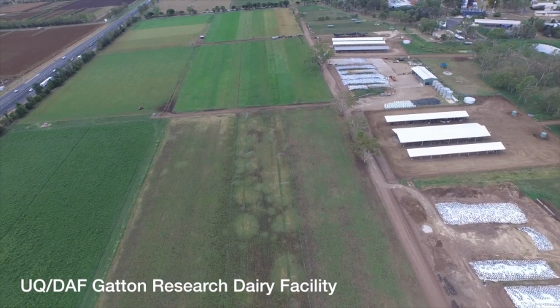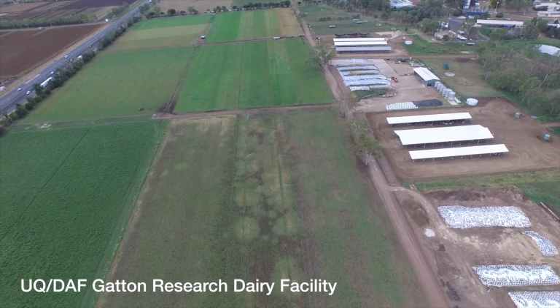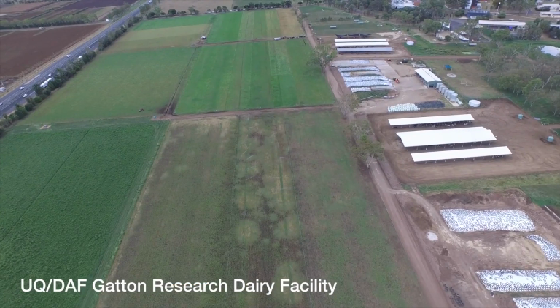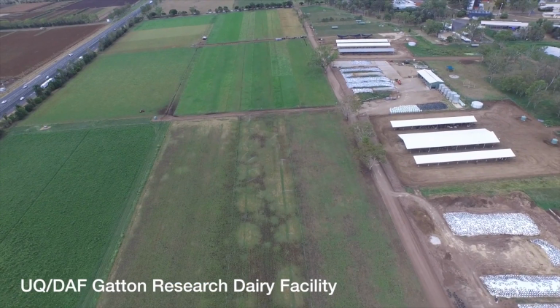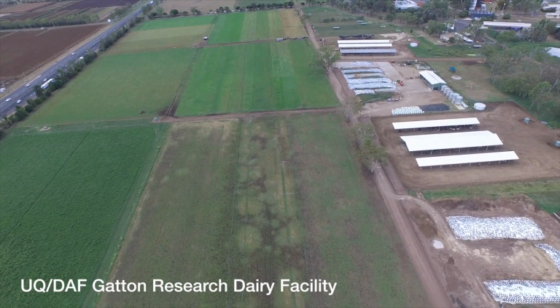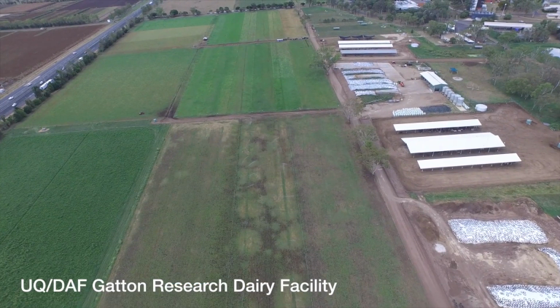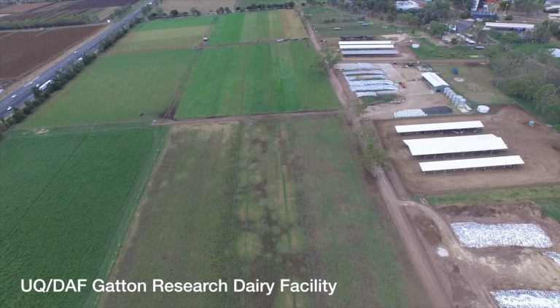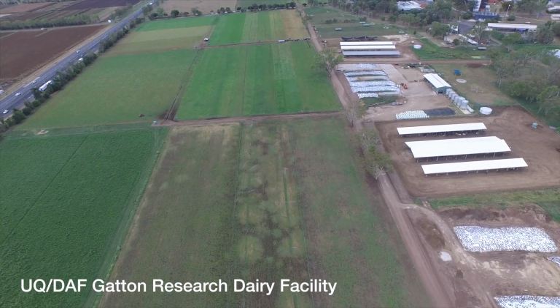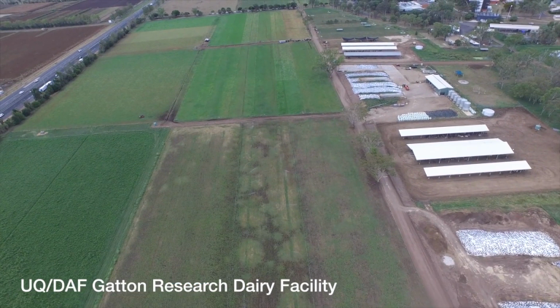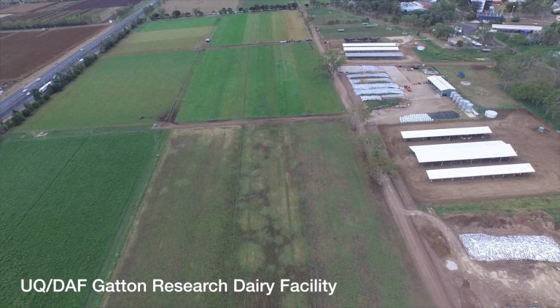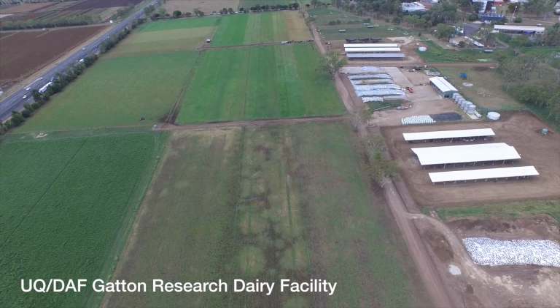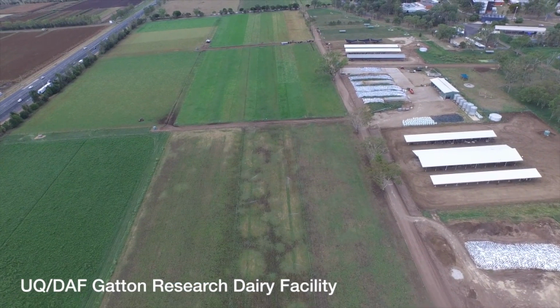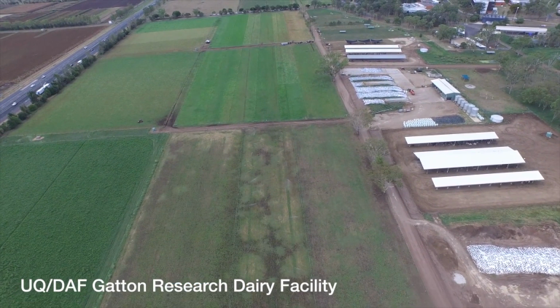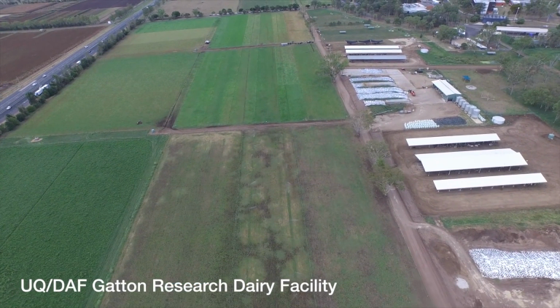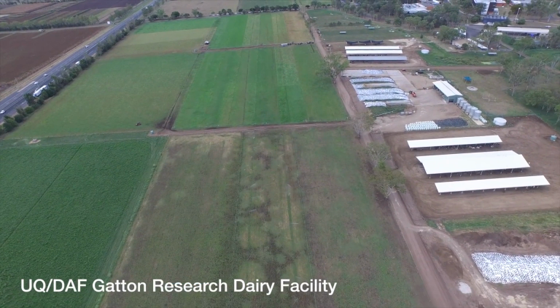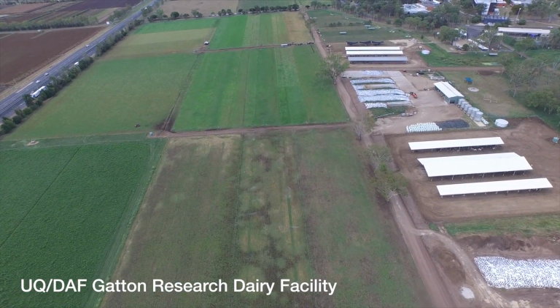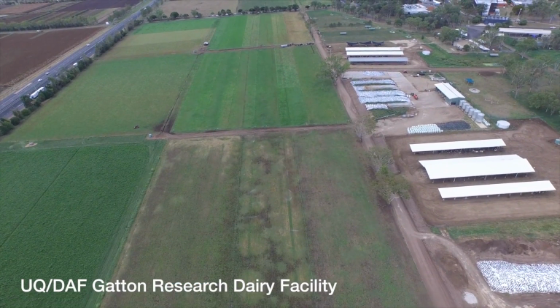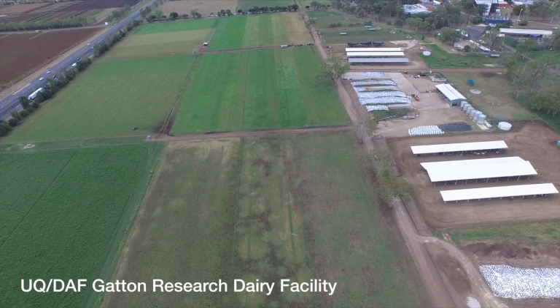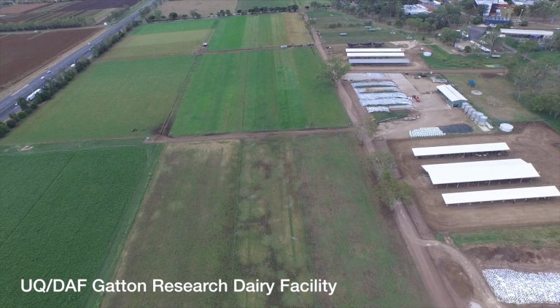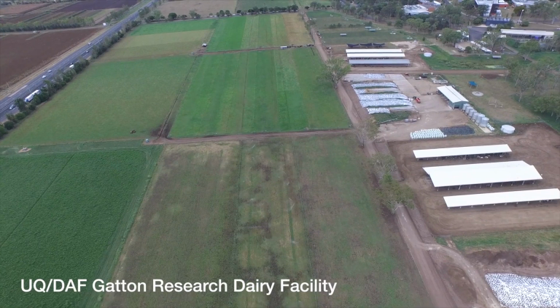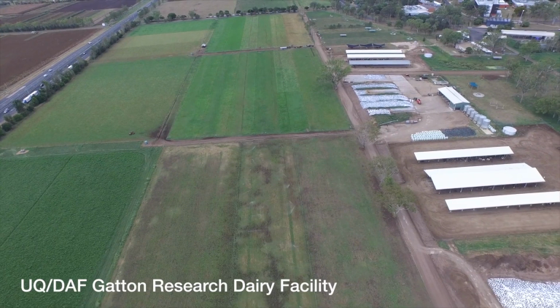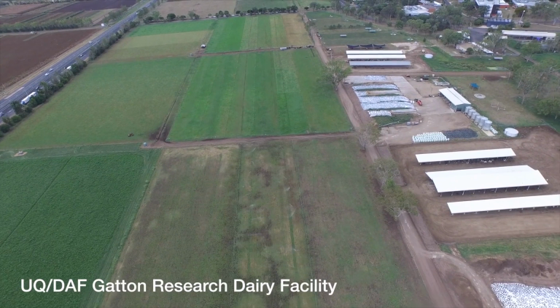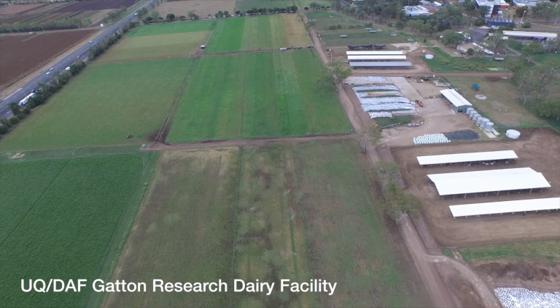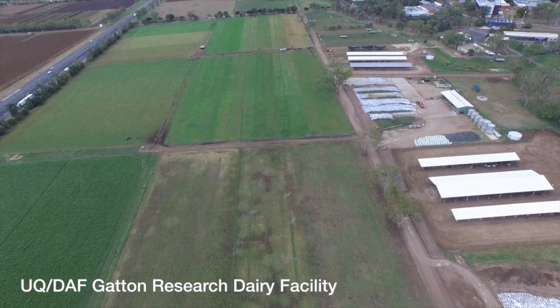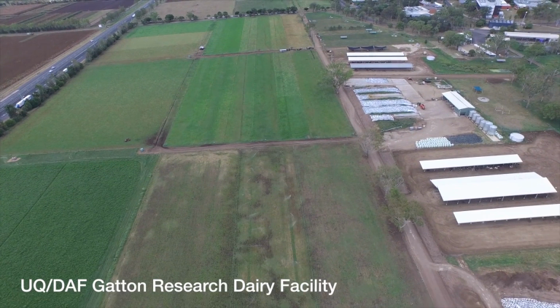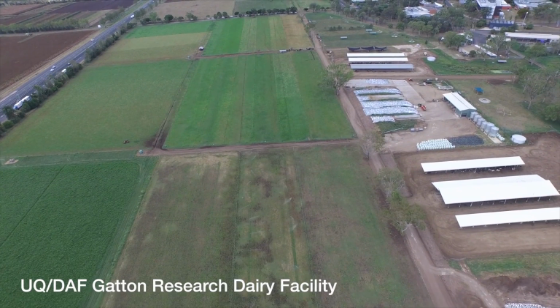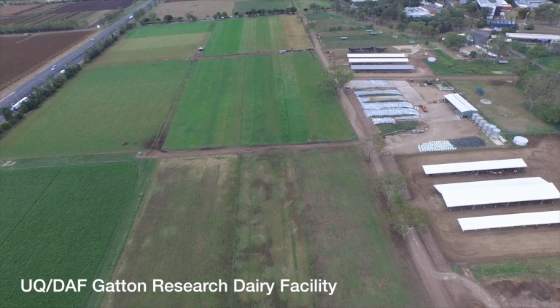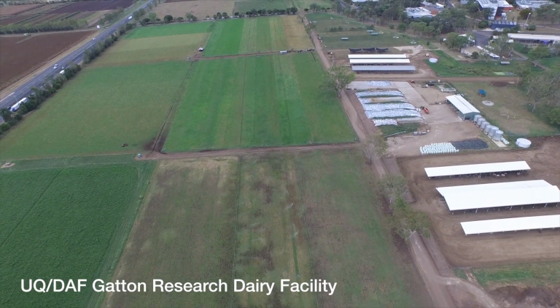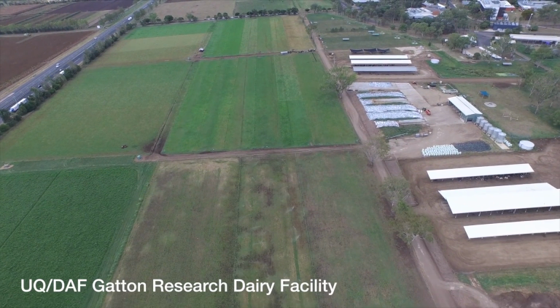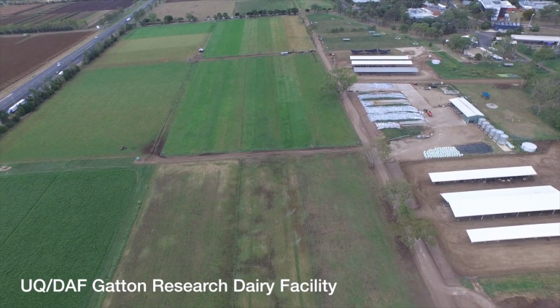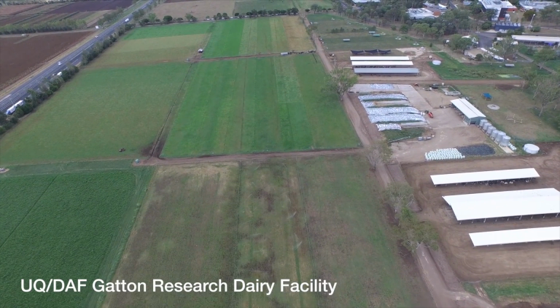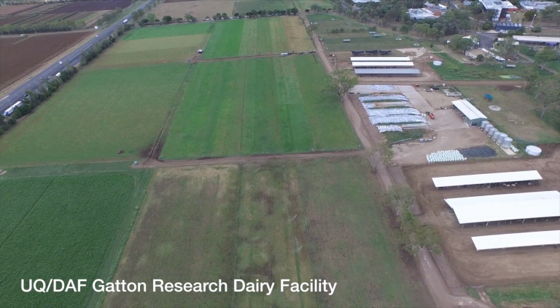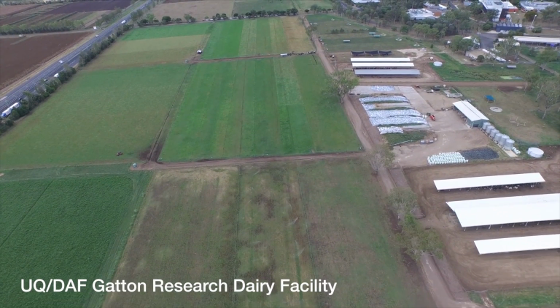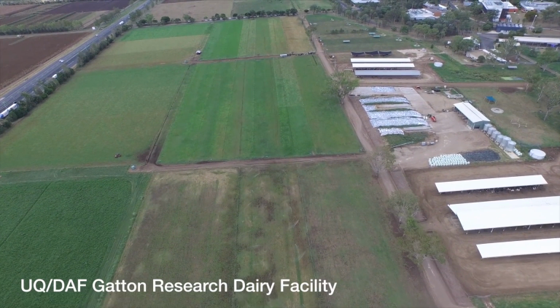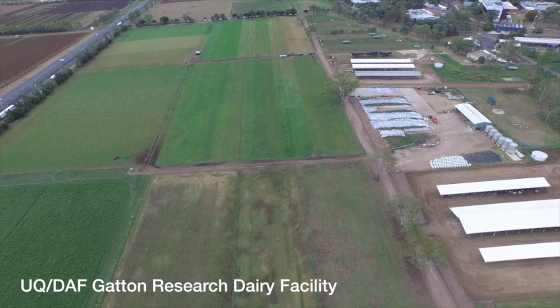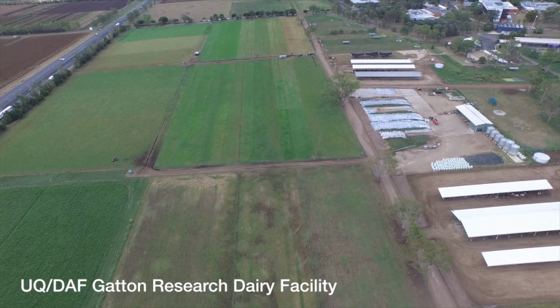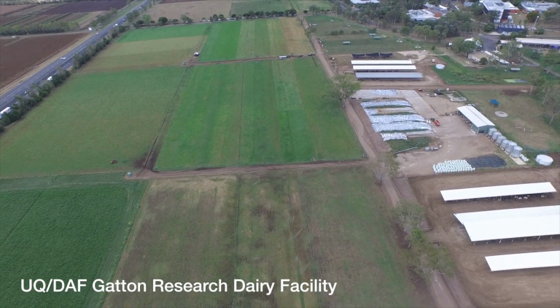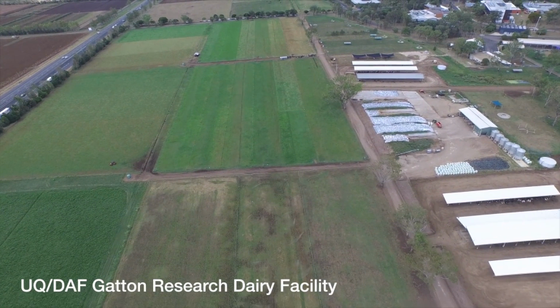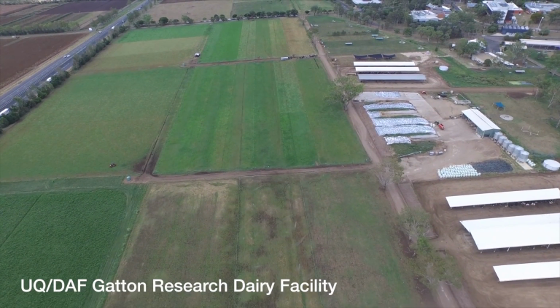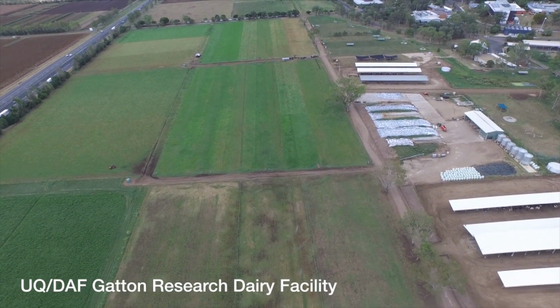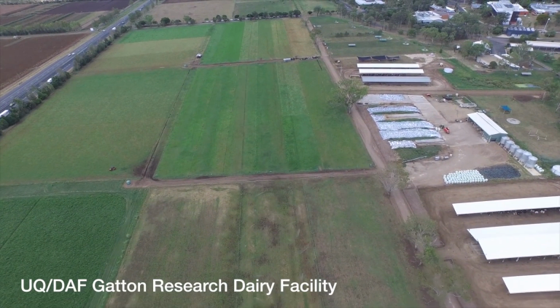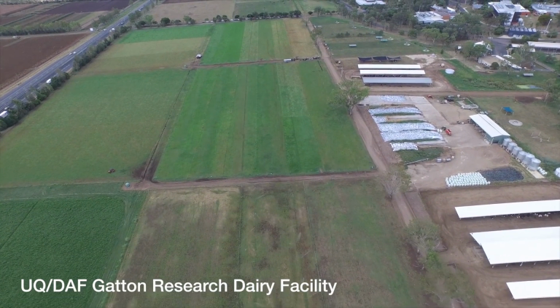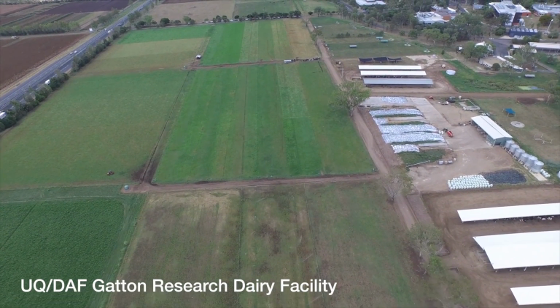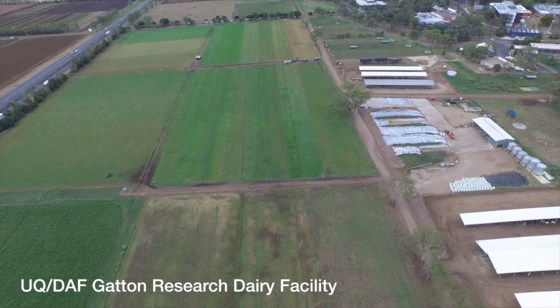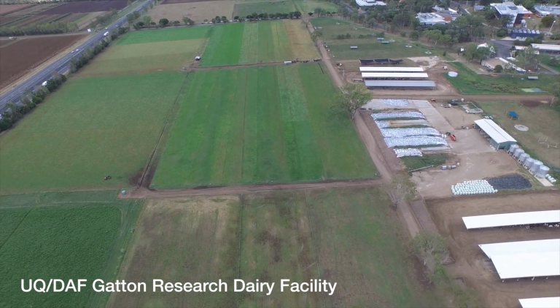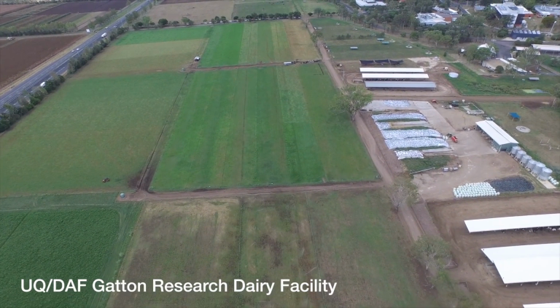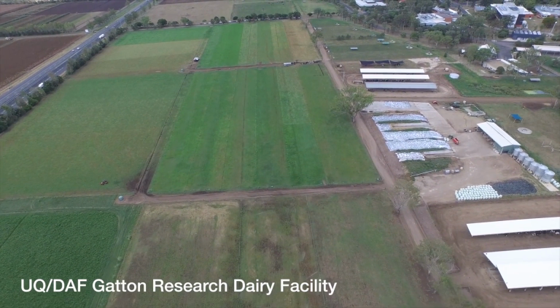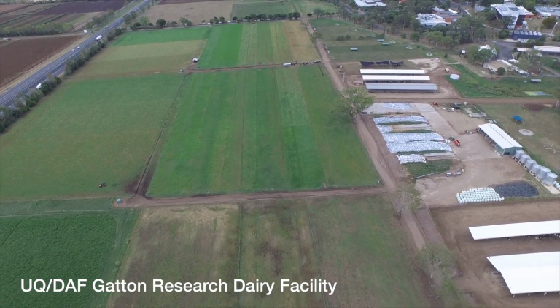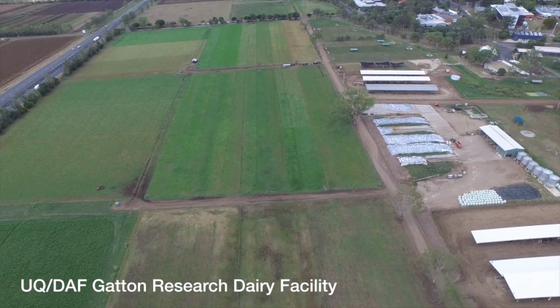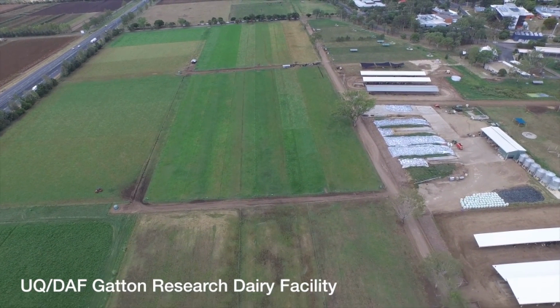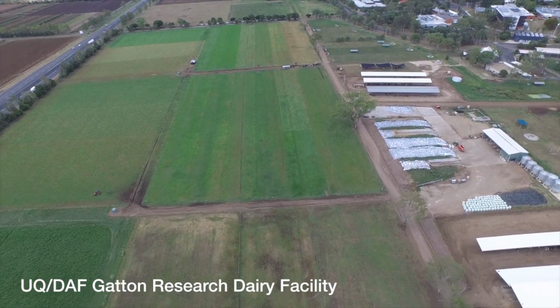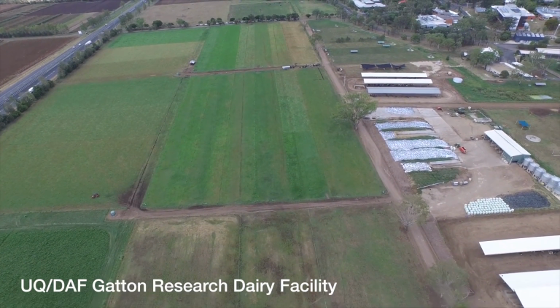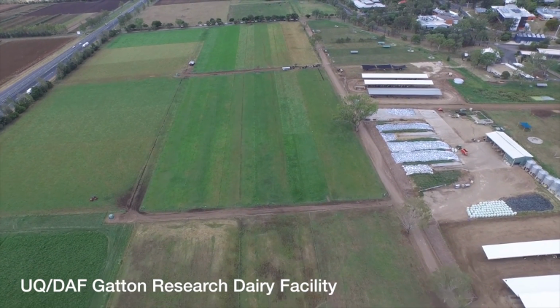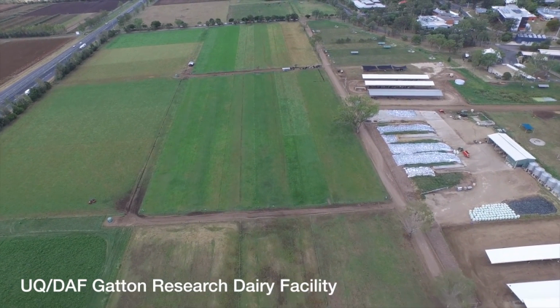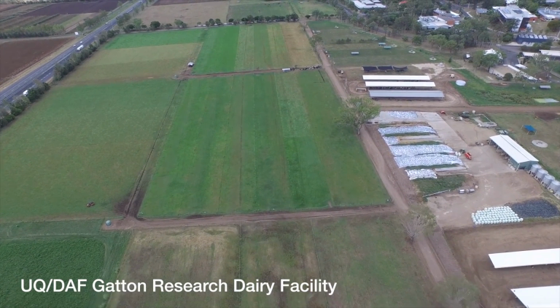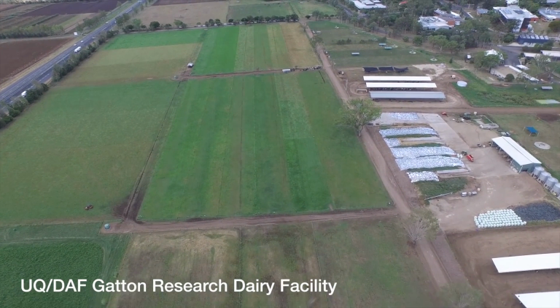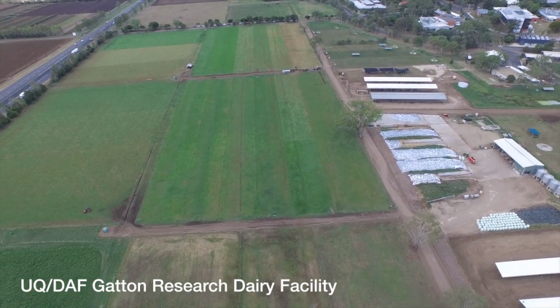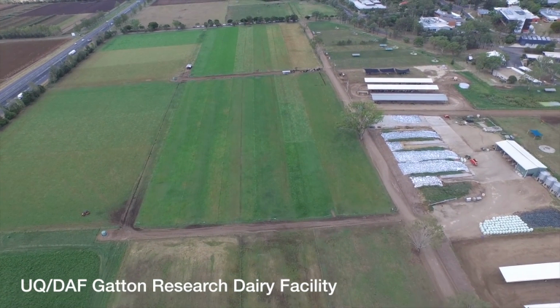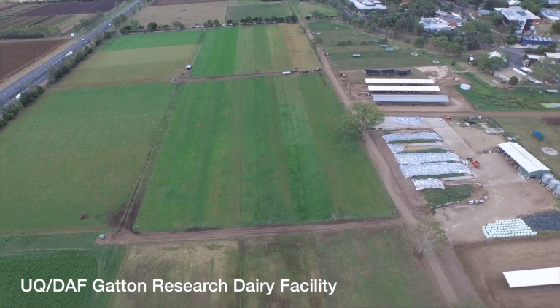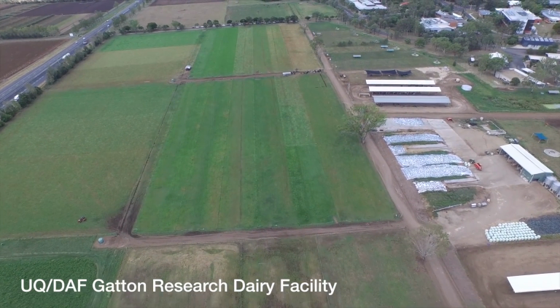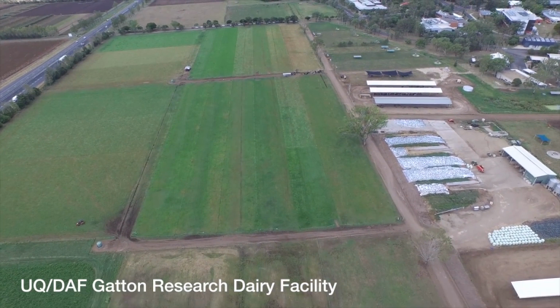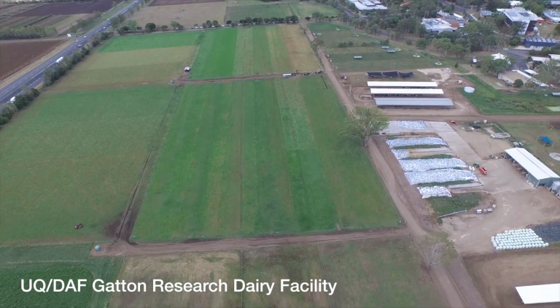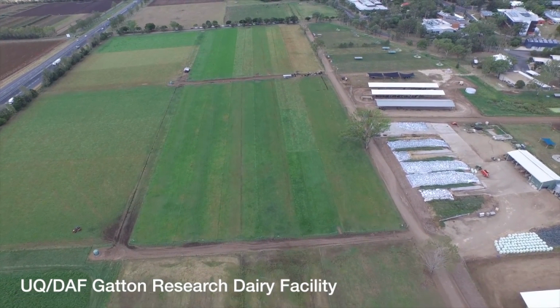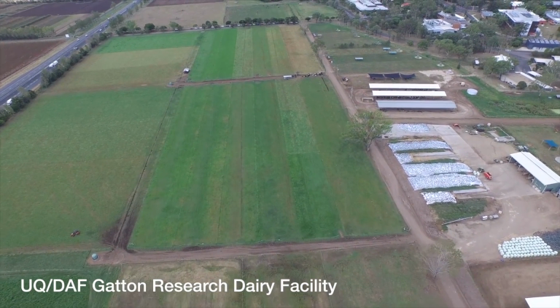Maximising high quality forage in a cow's diet over autumn is a tricky task, and maintaining profitability is even harder.